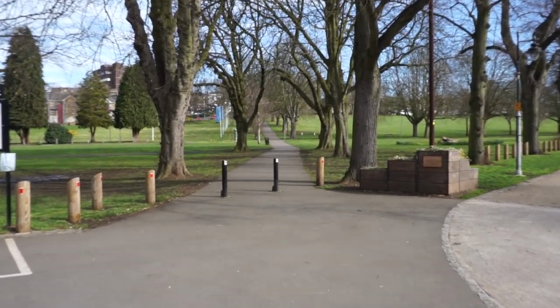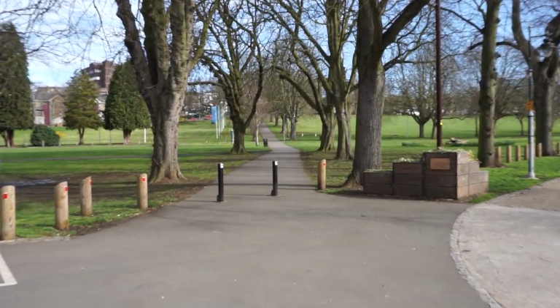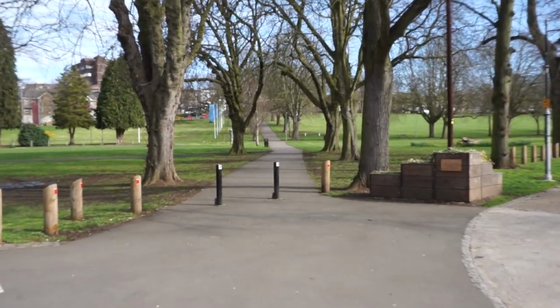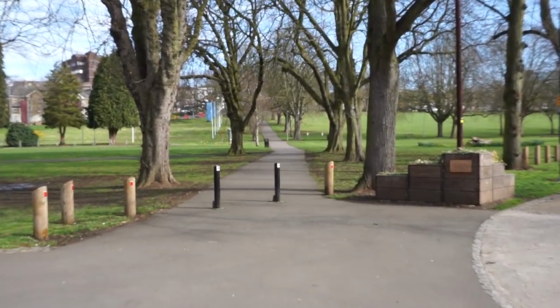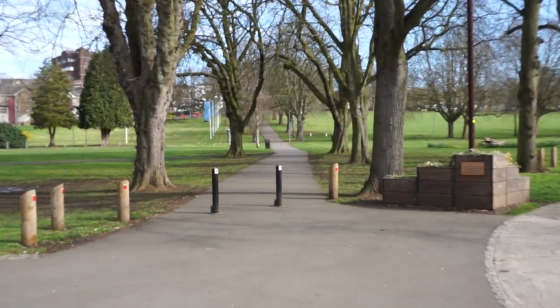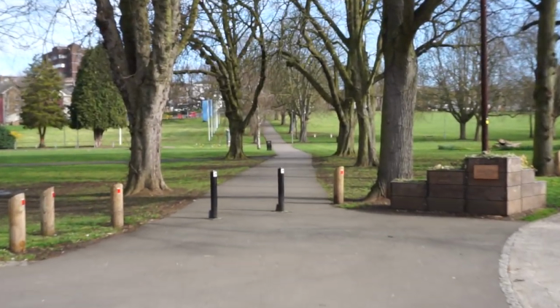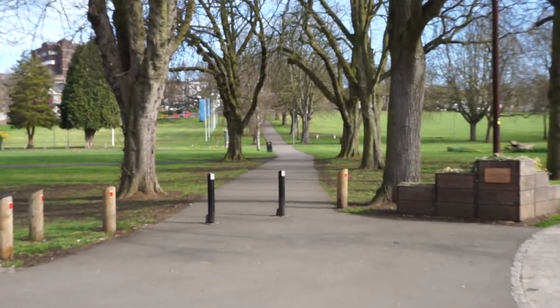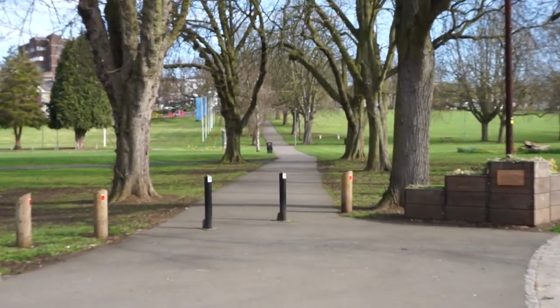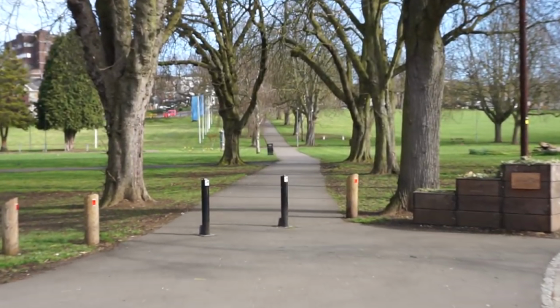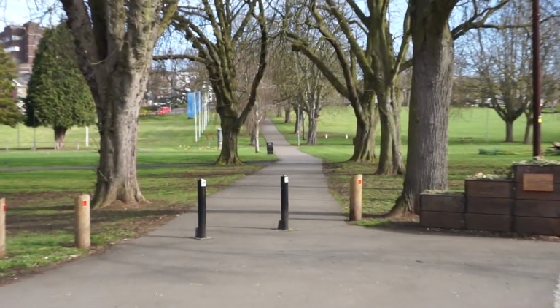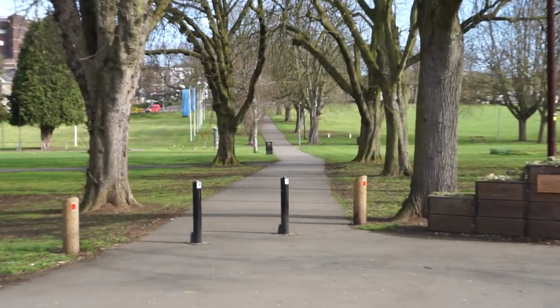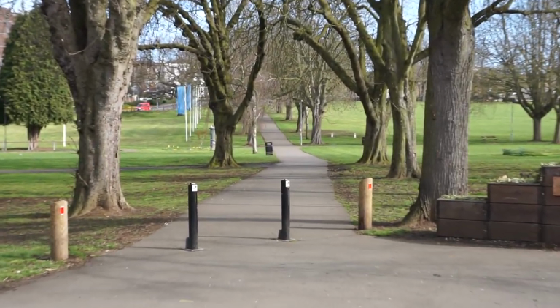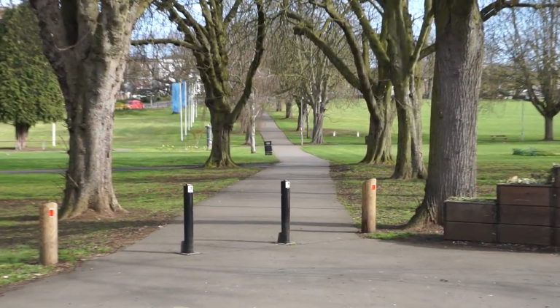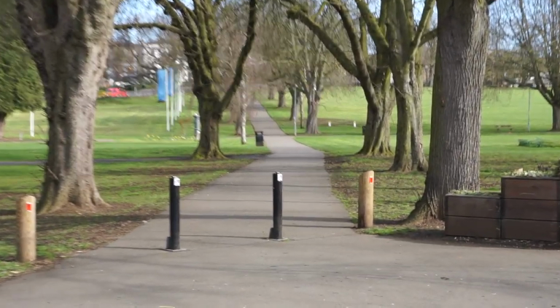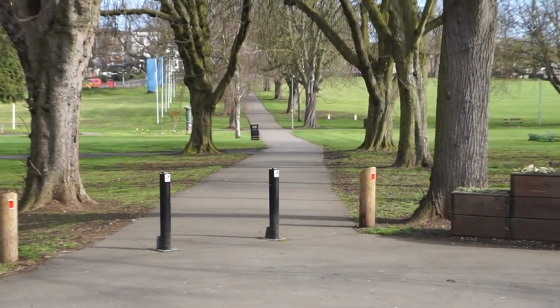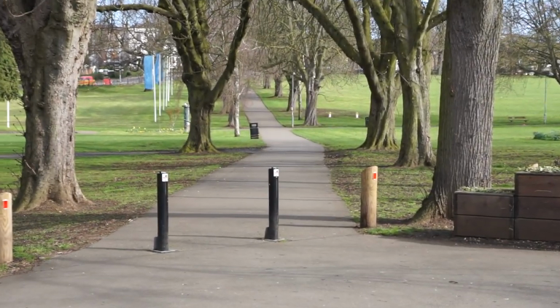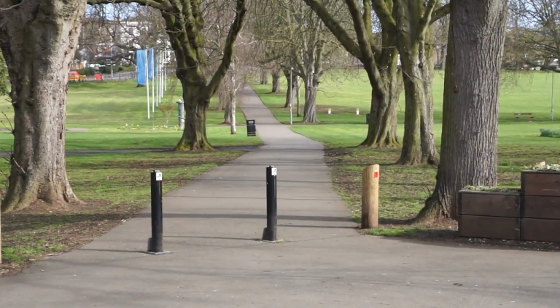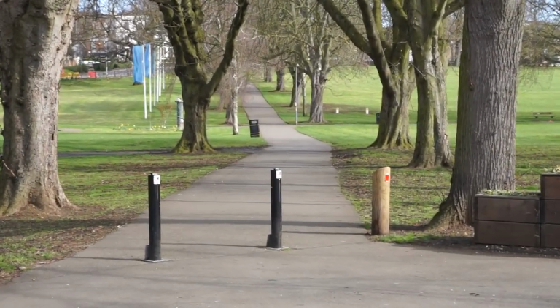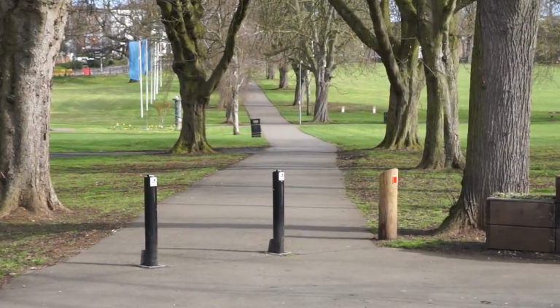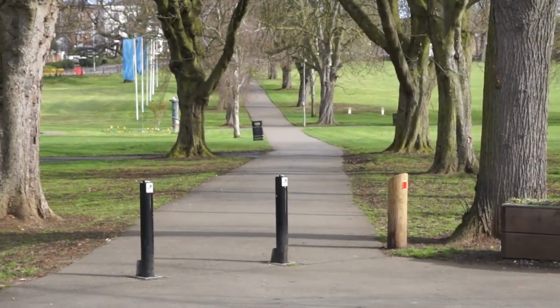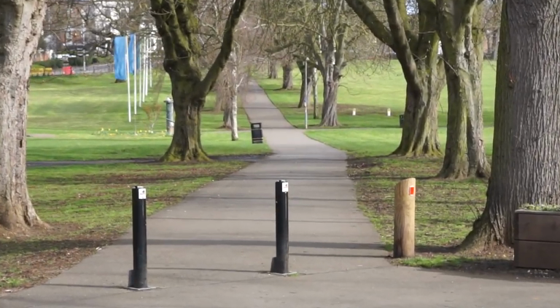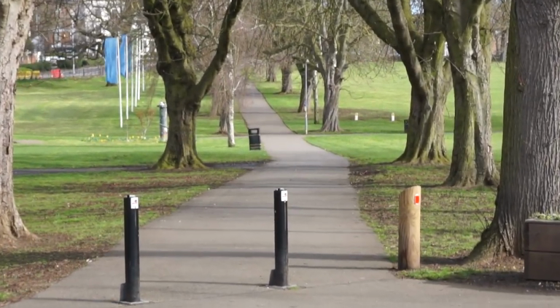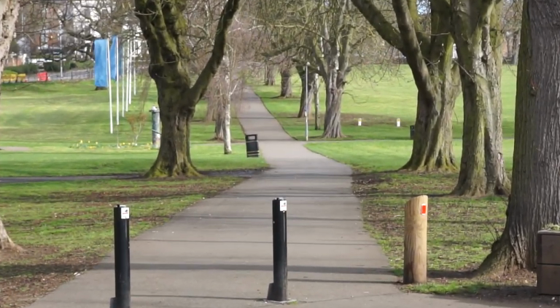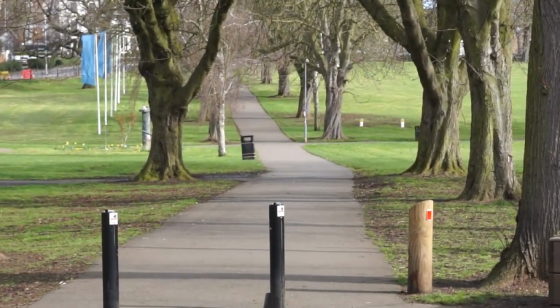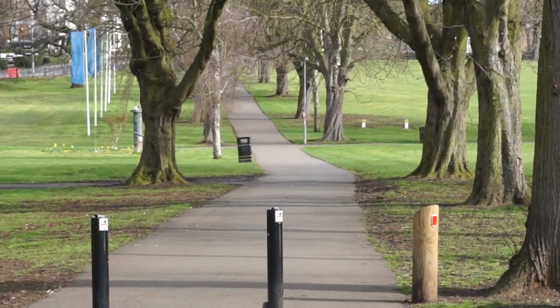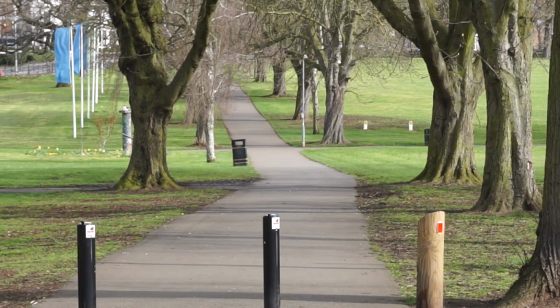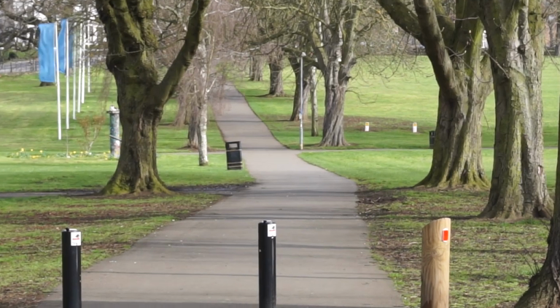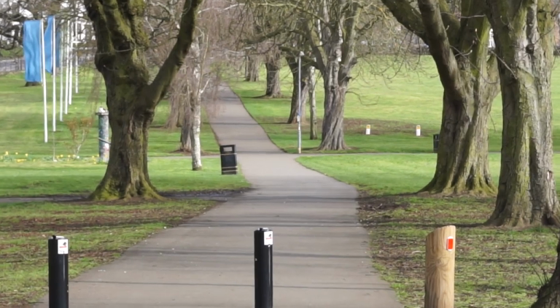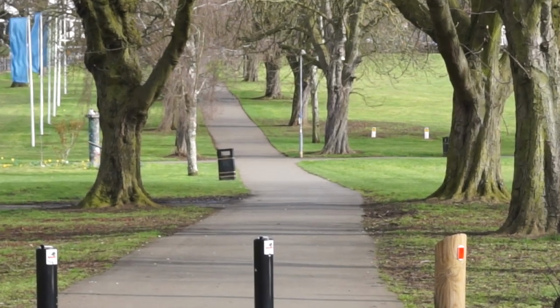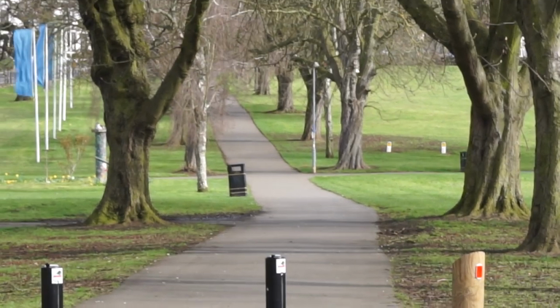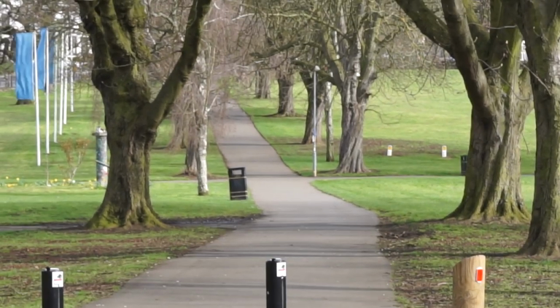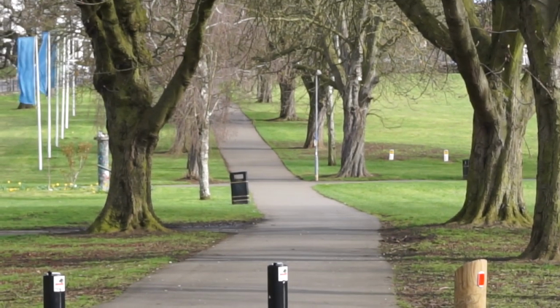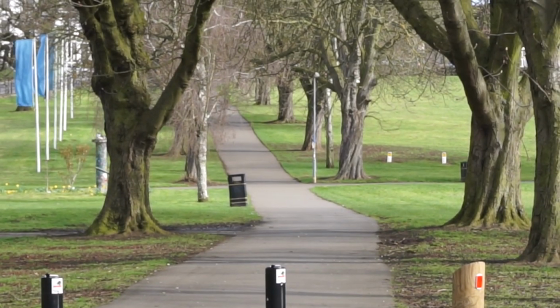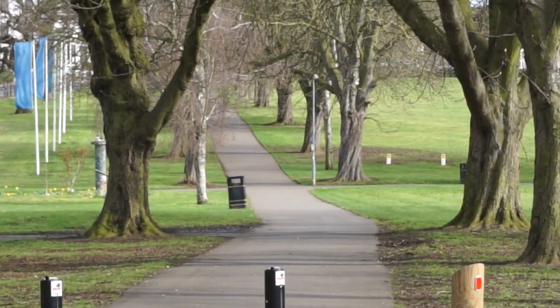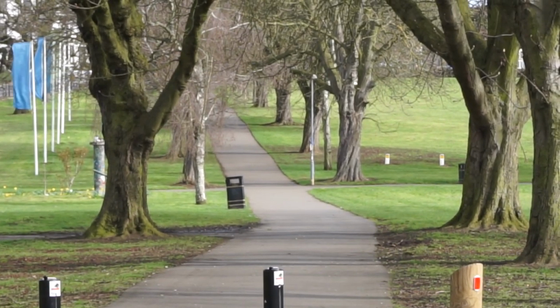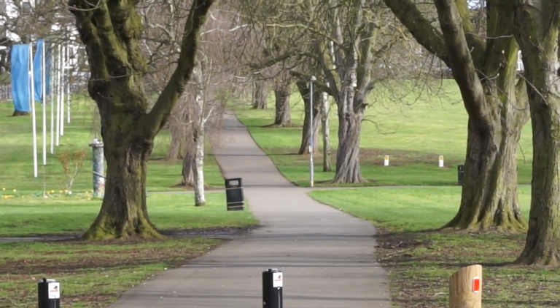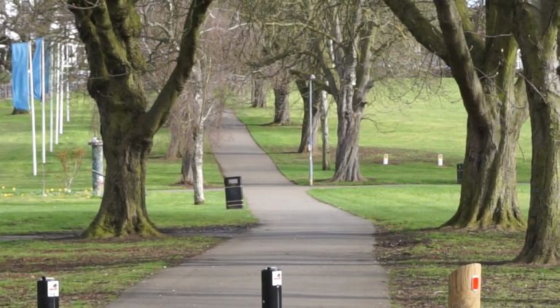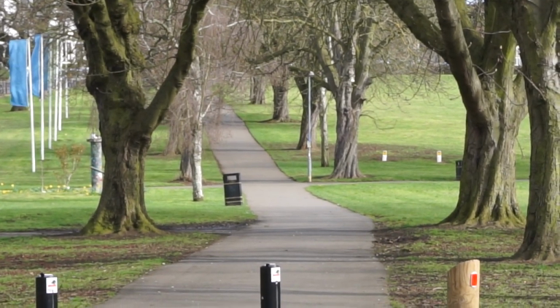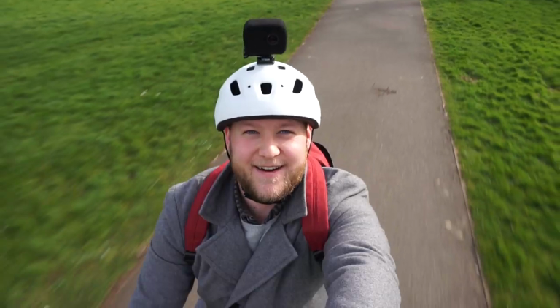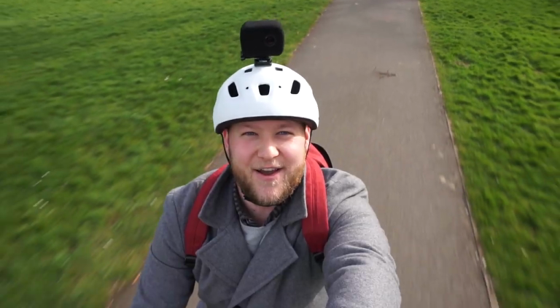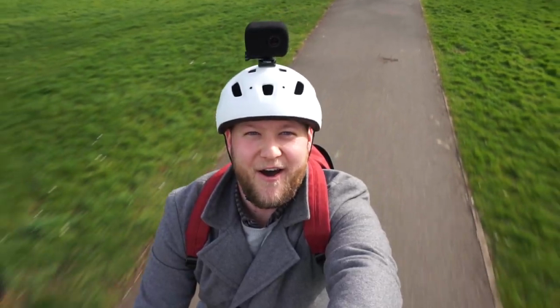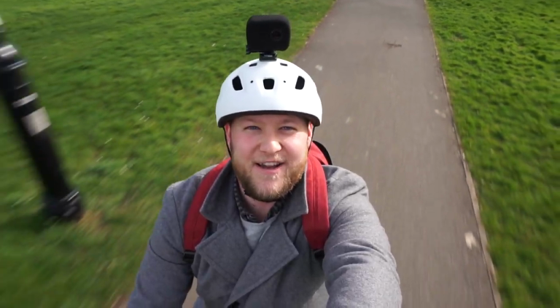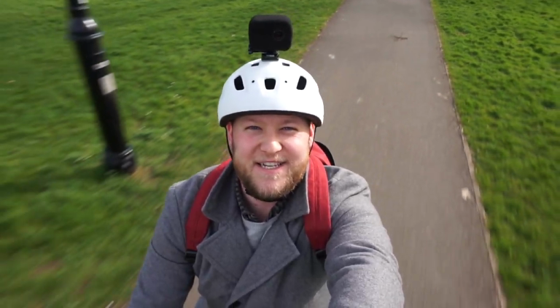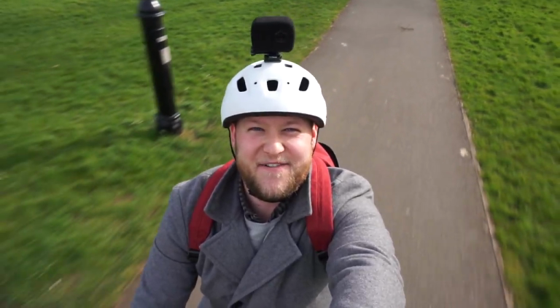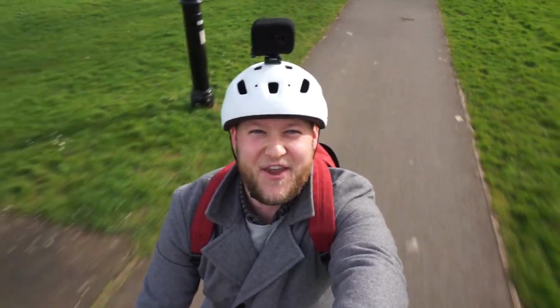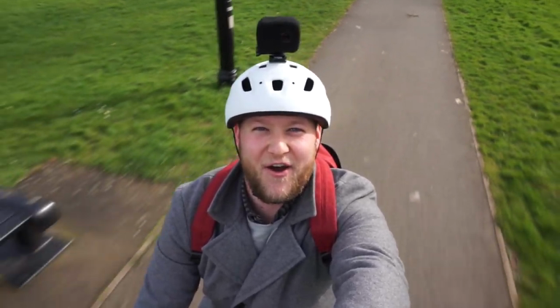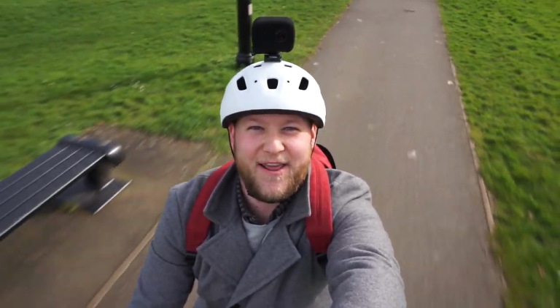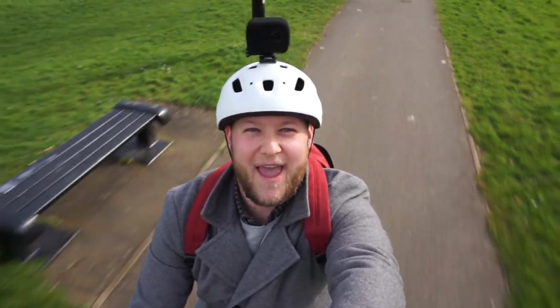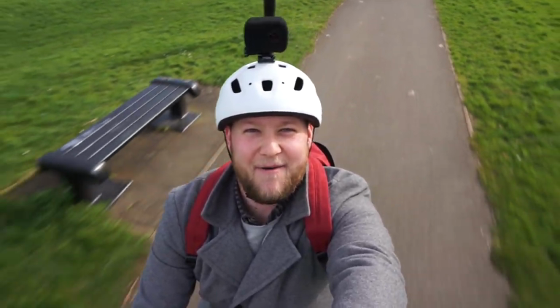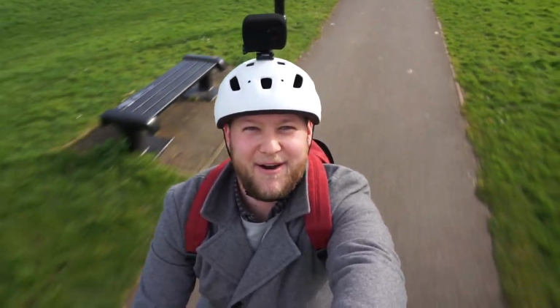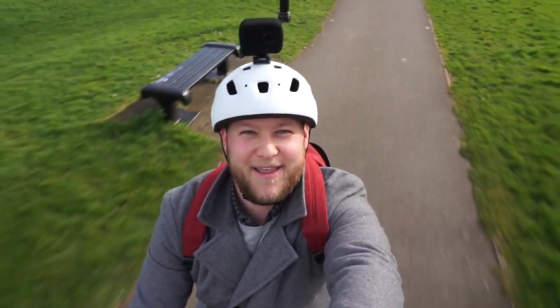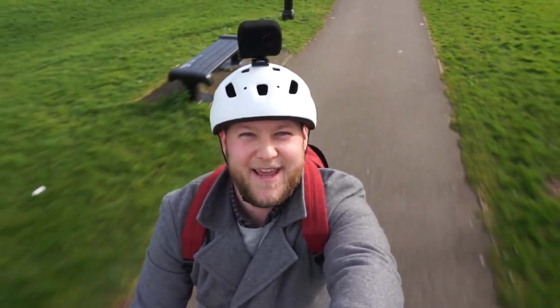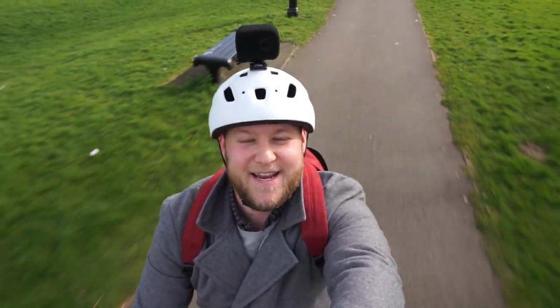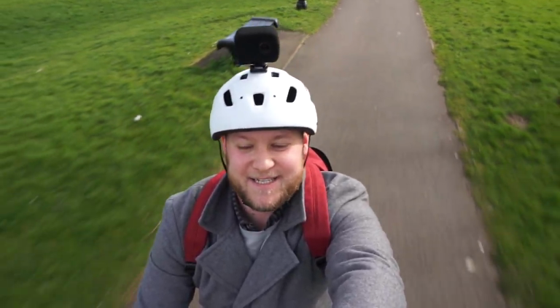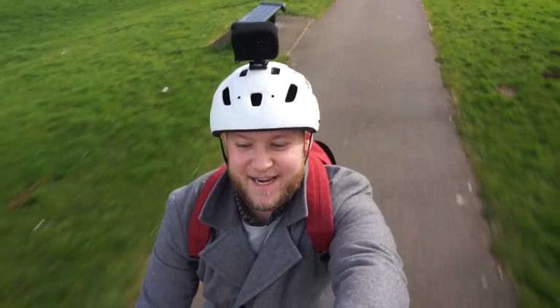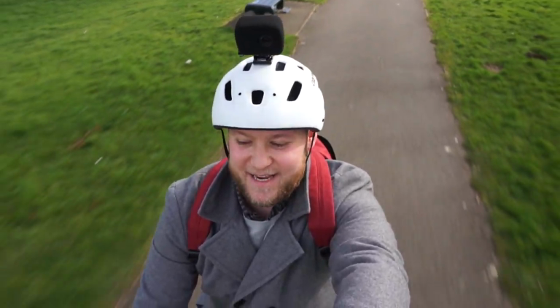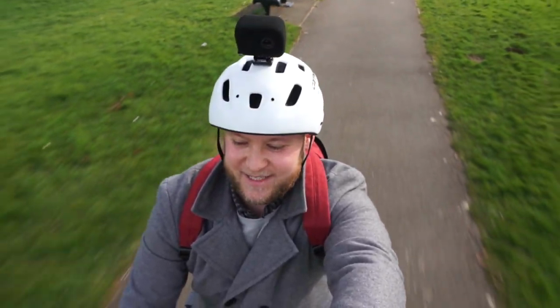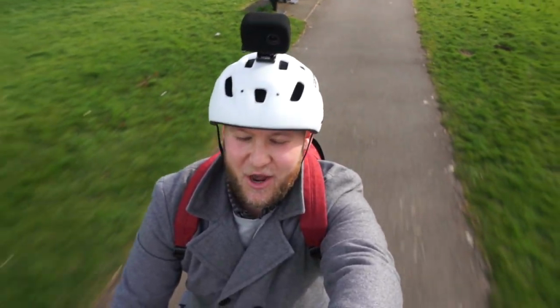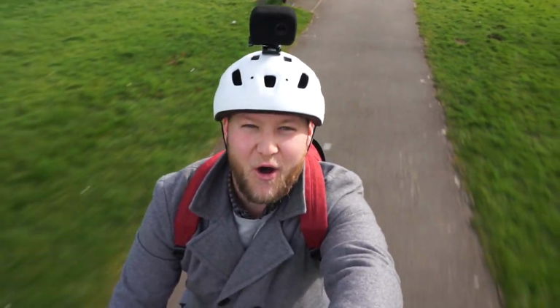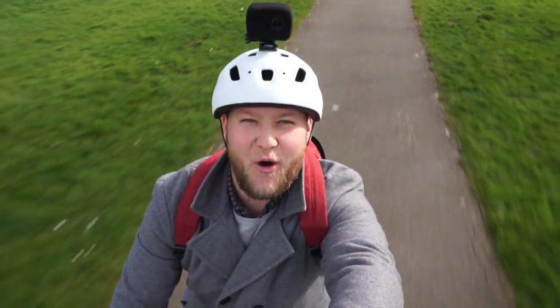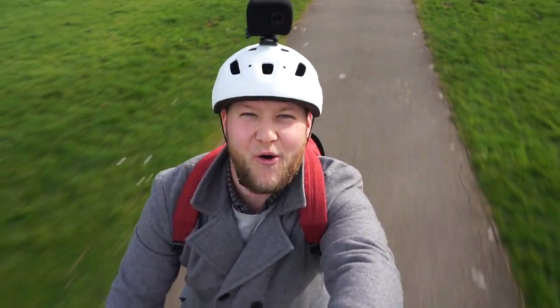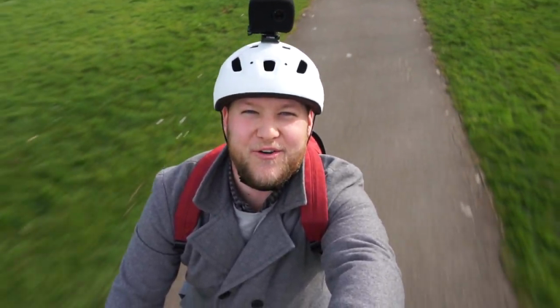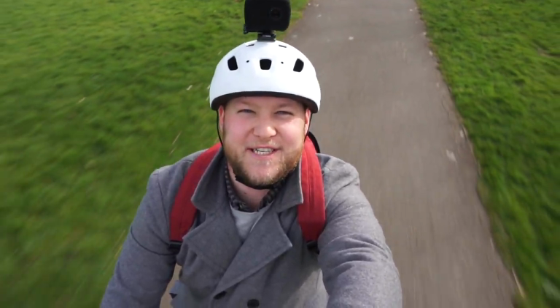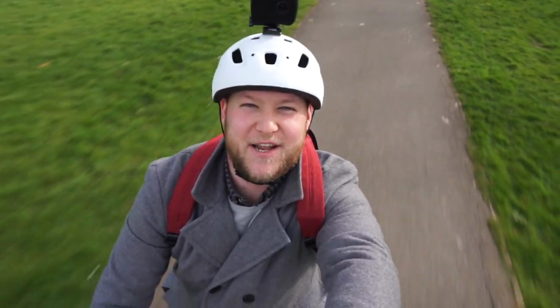That's a steep hill — let's see how we do on electric only power. Guys, you've got to get one of these. It's awesome.